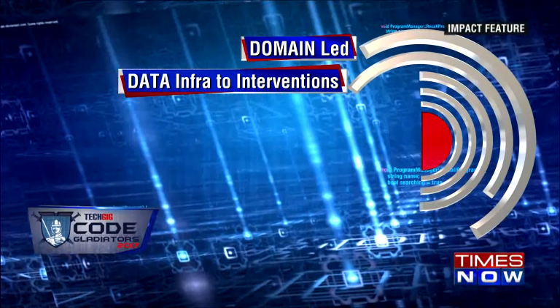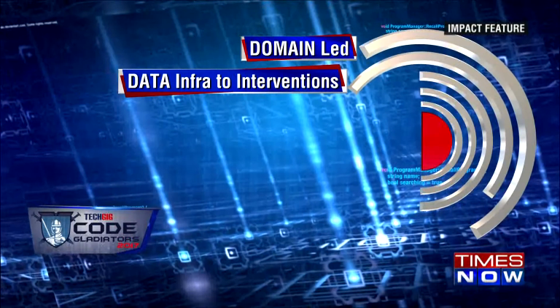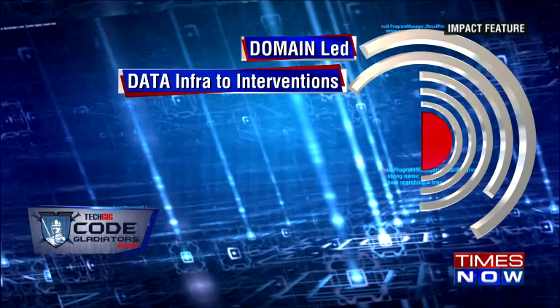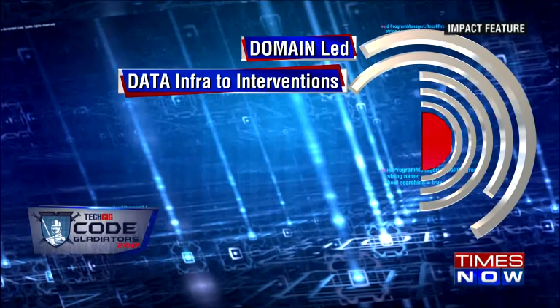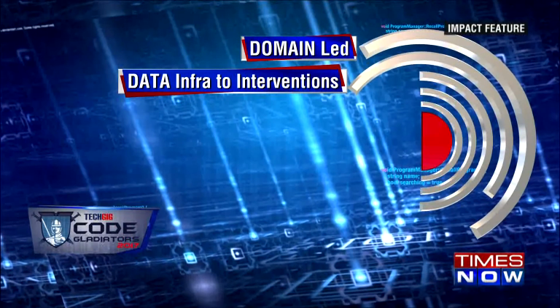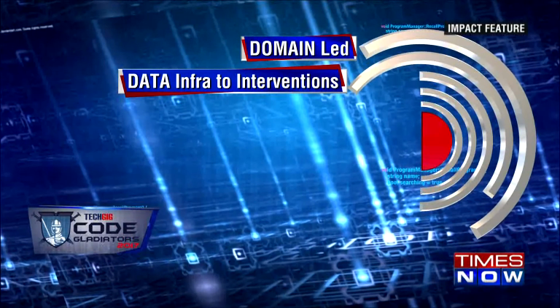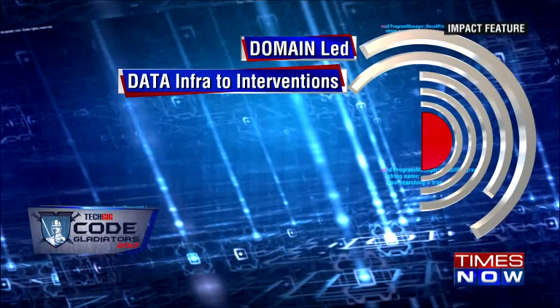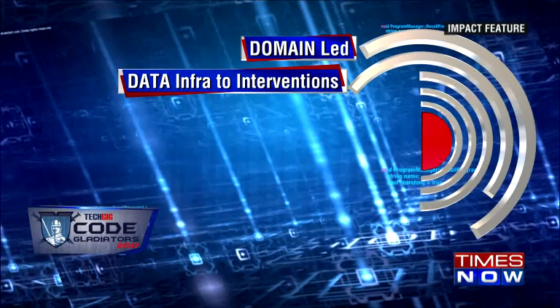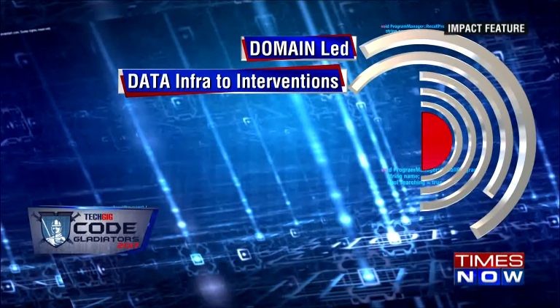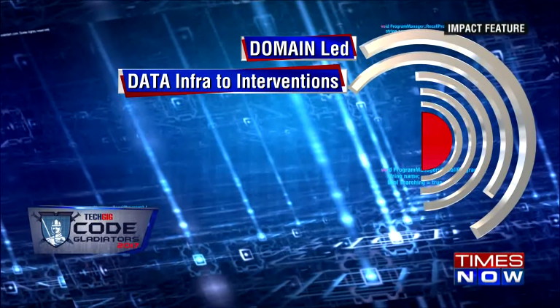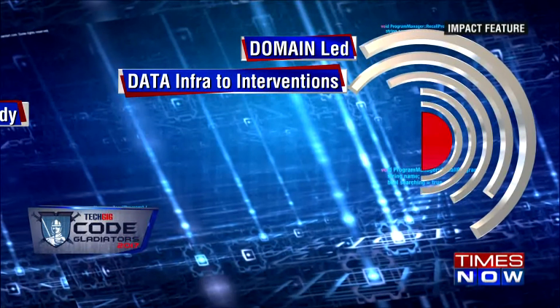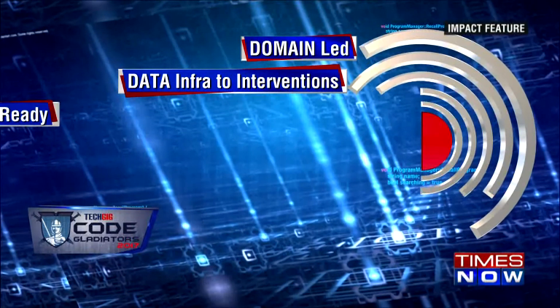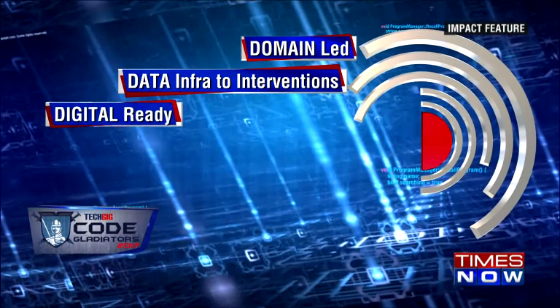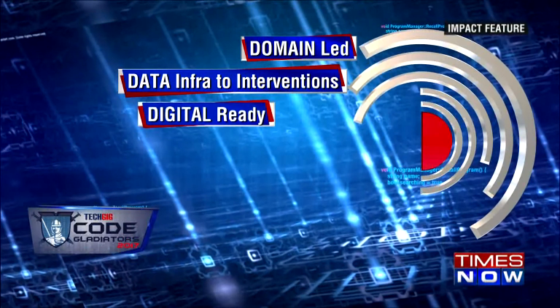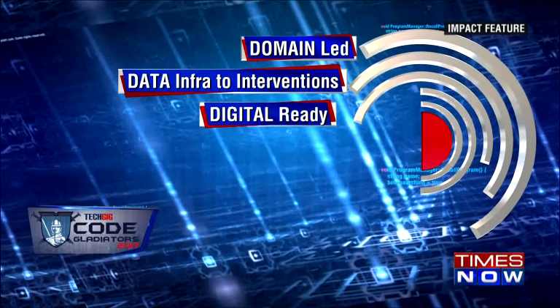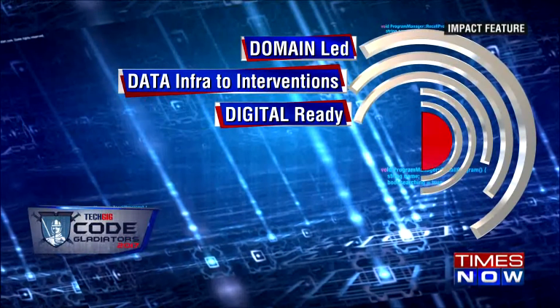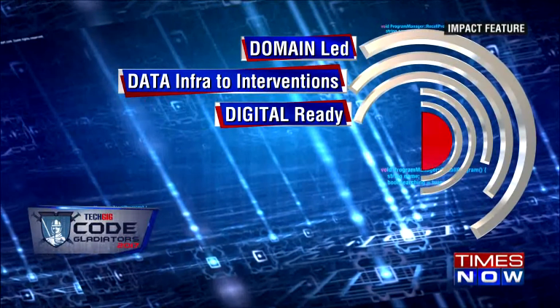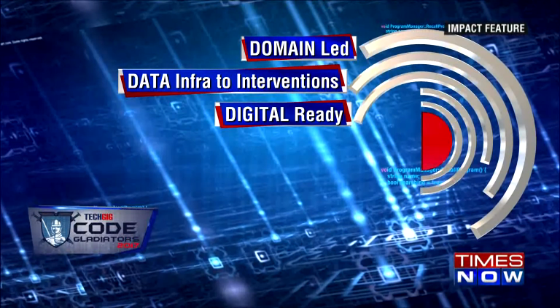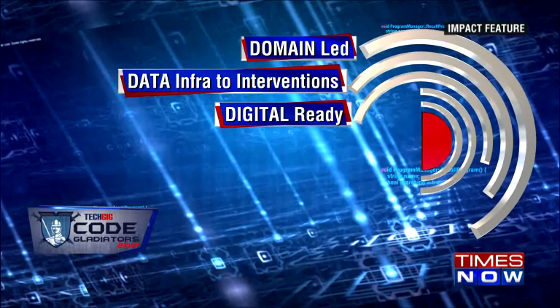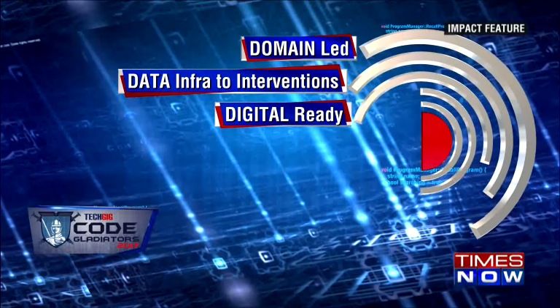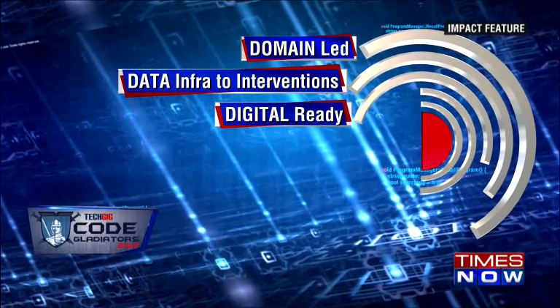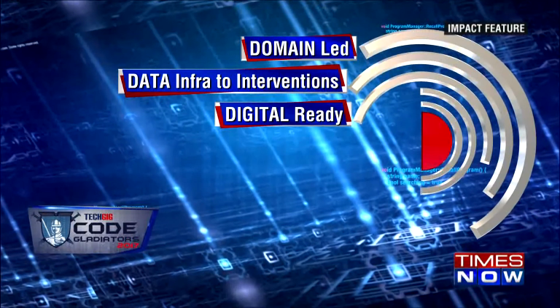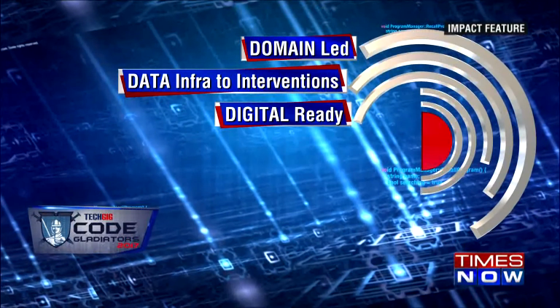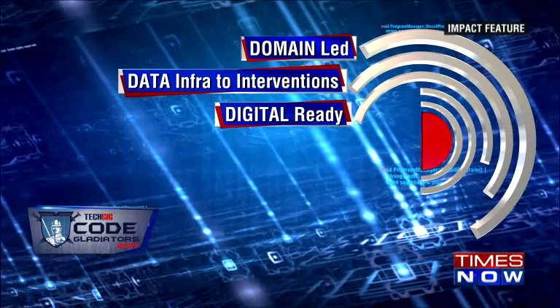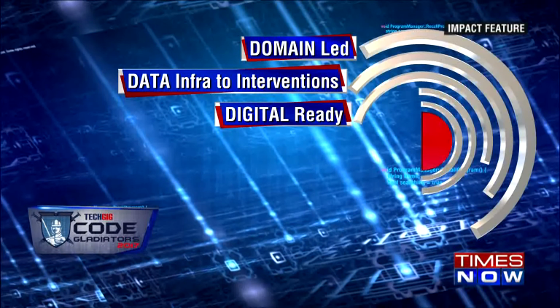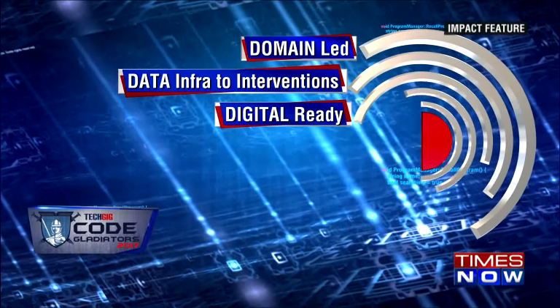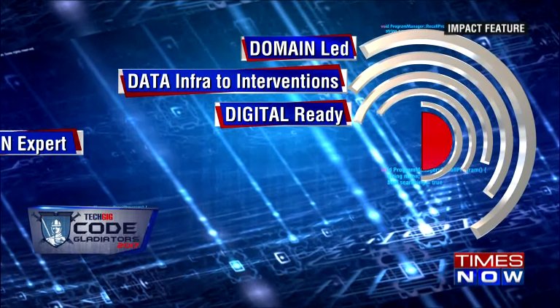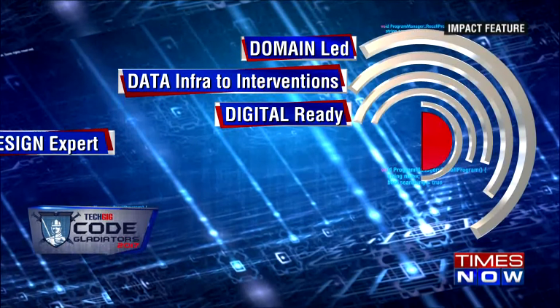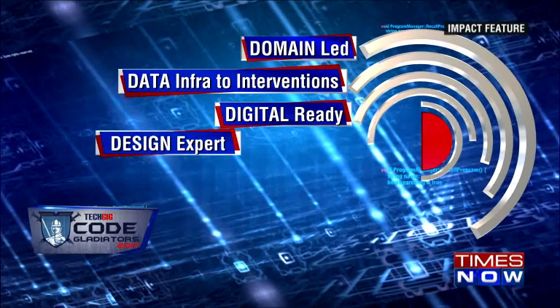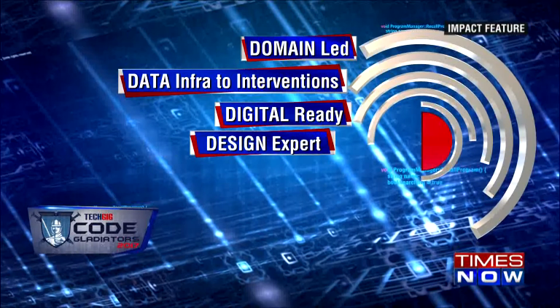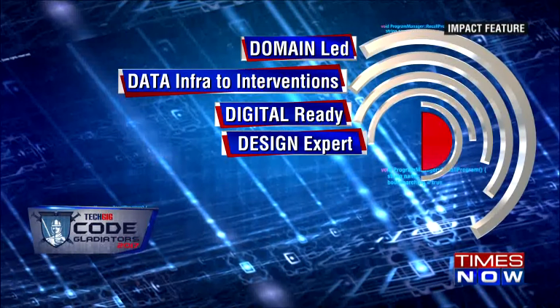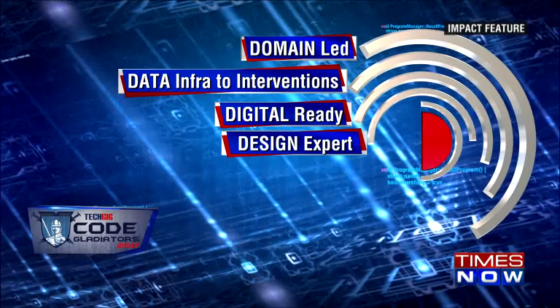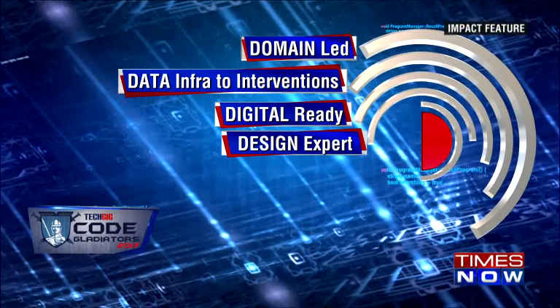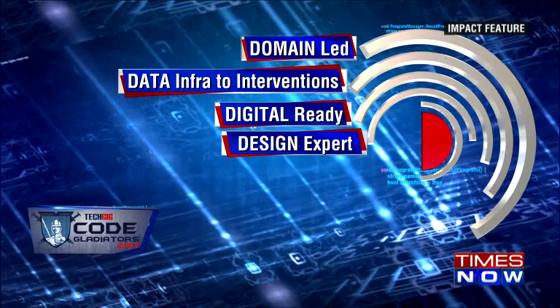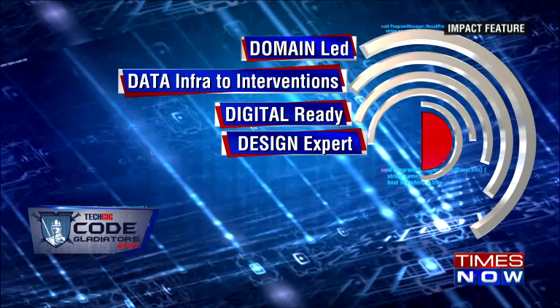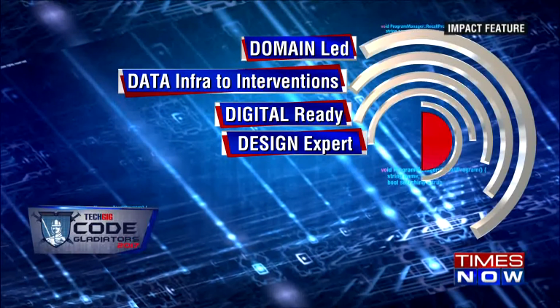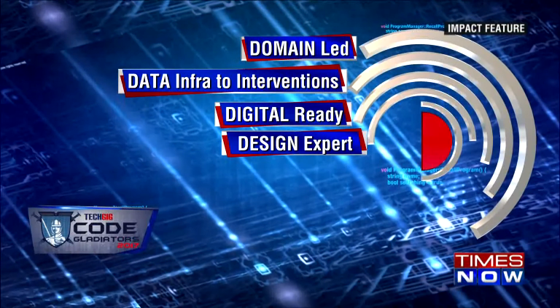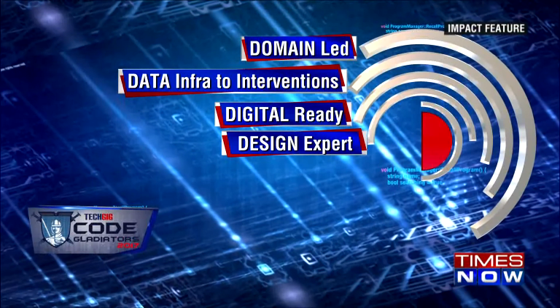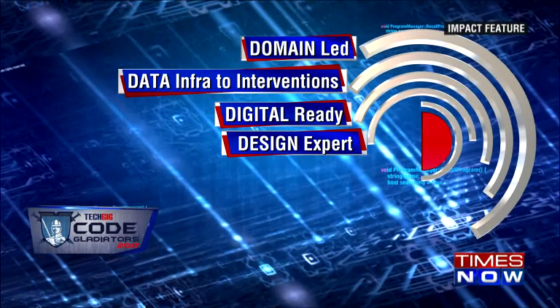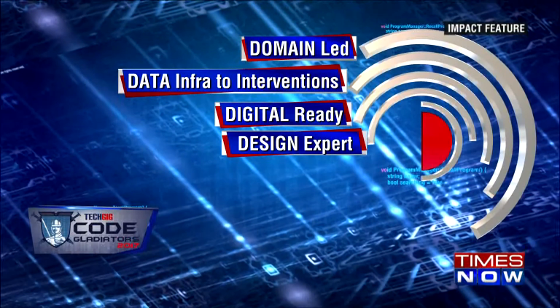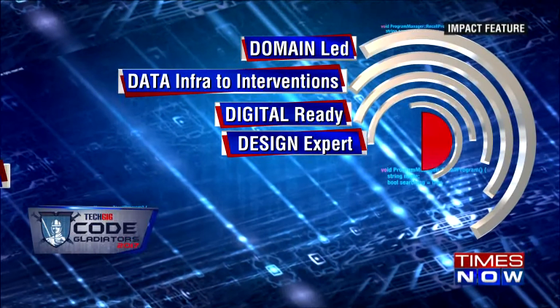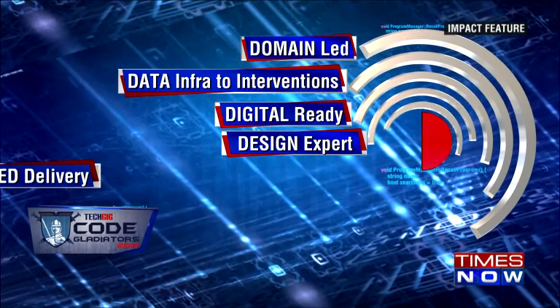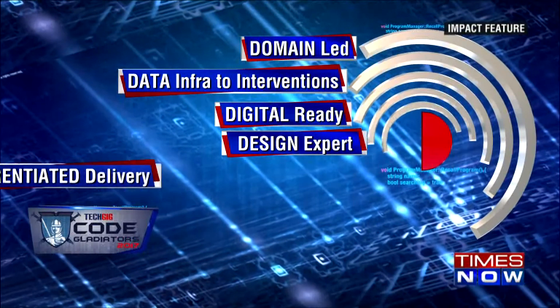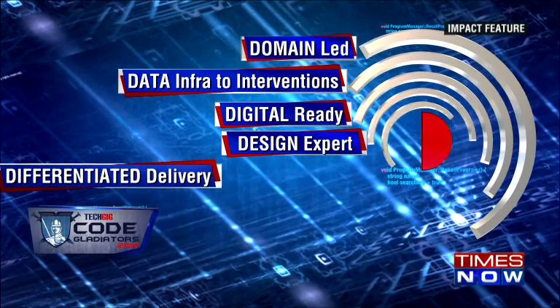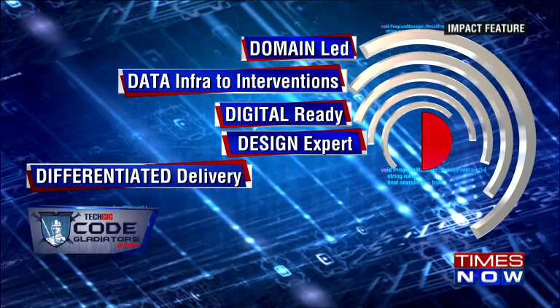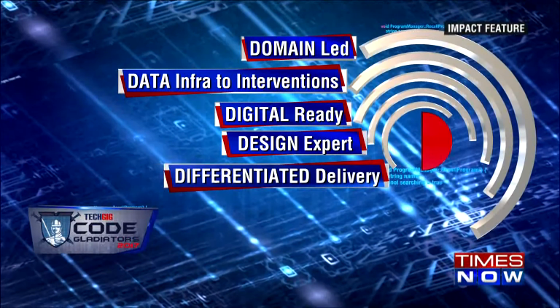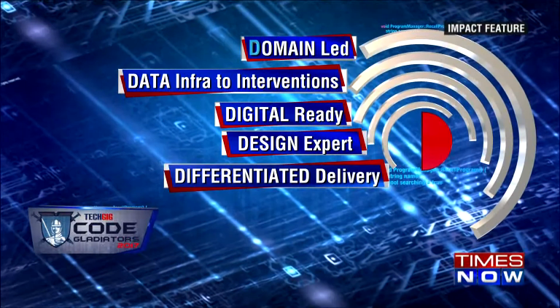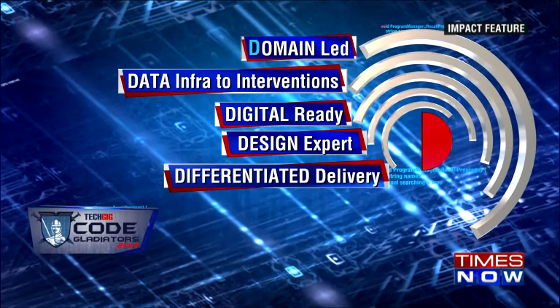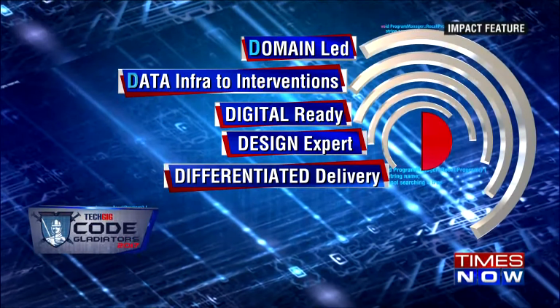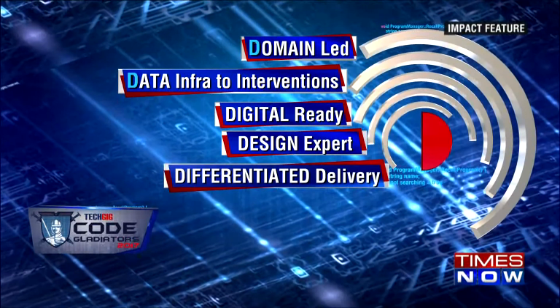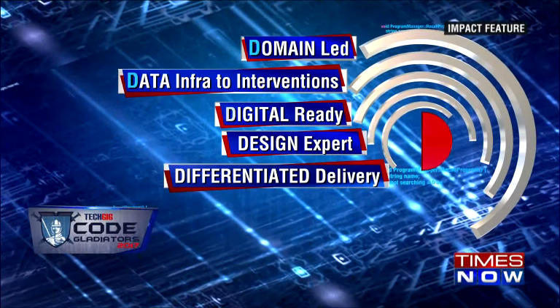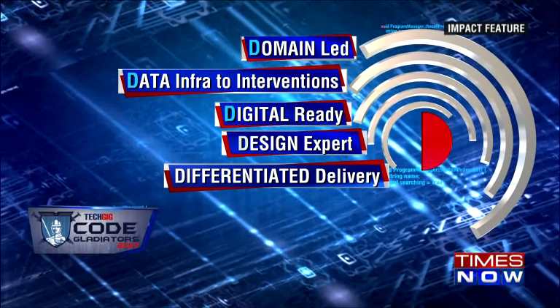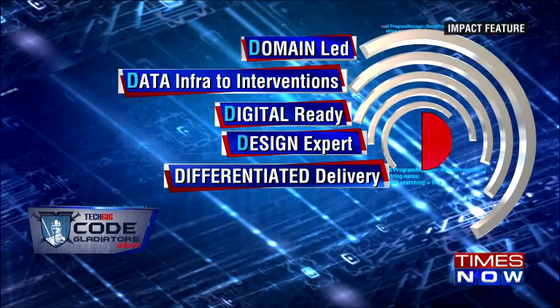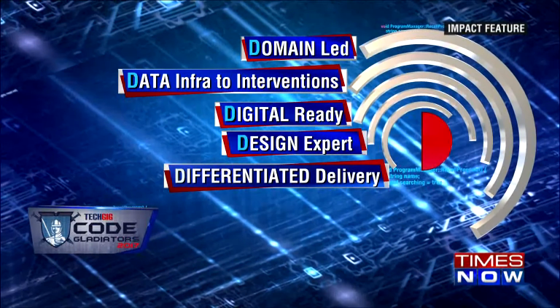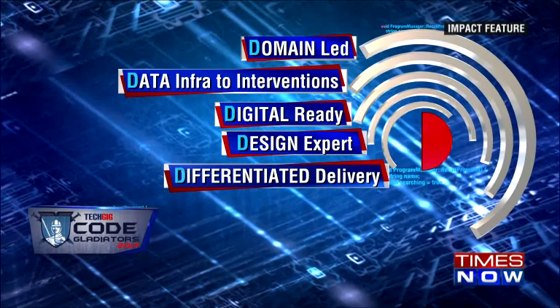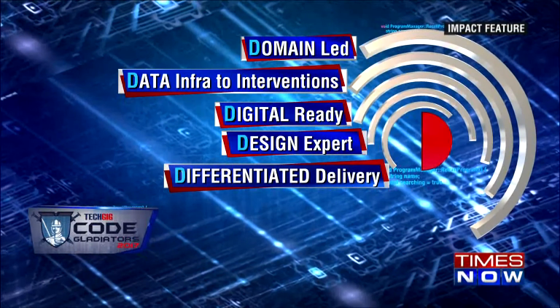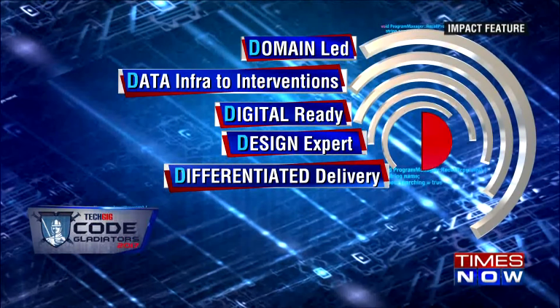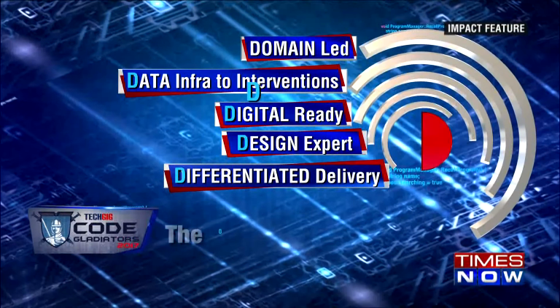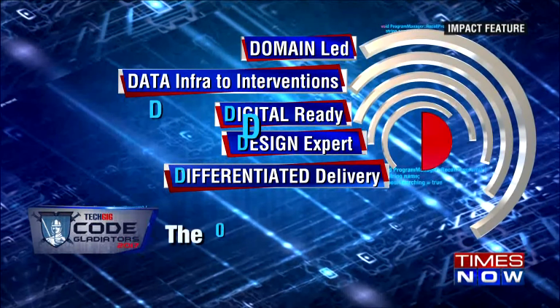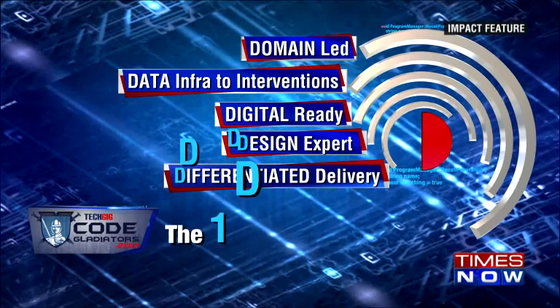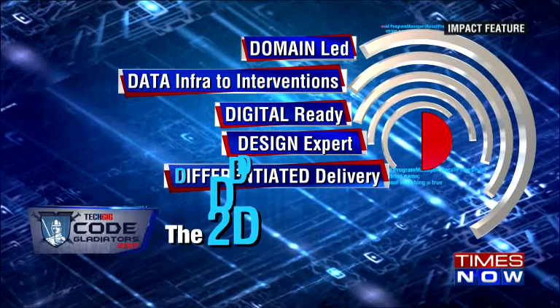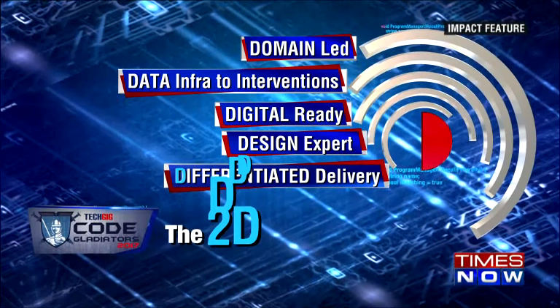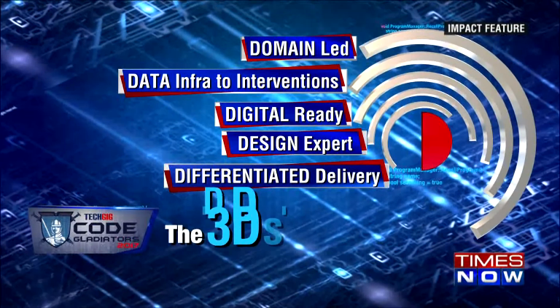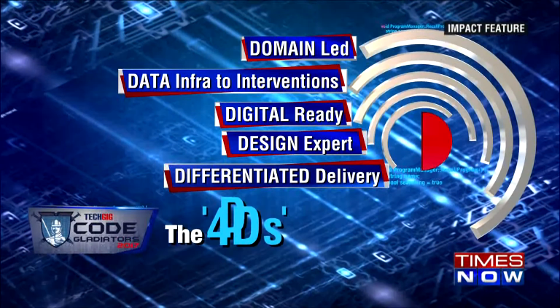data-infused interventions, digital ready, design expert, and differentiated delivery.